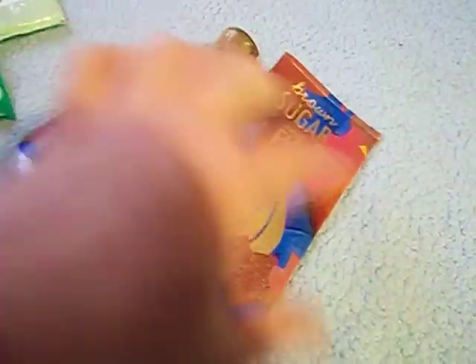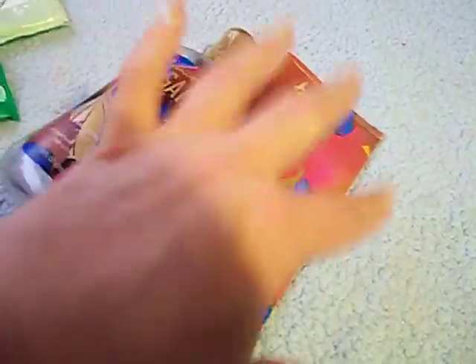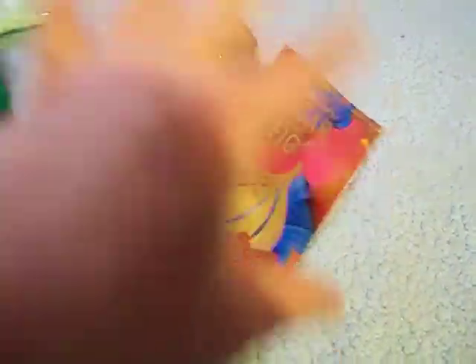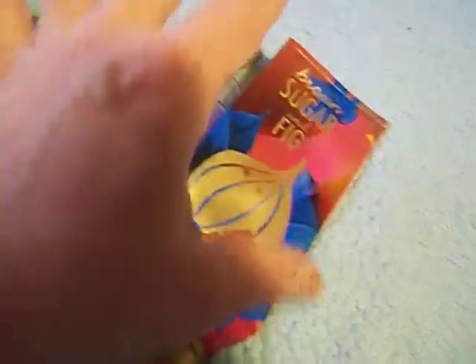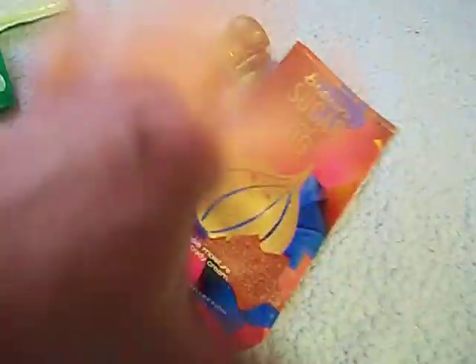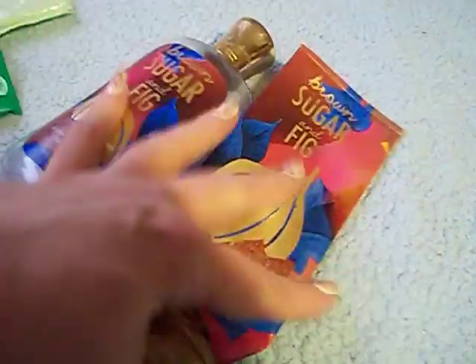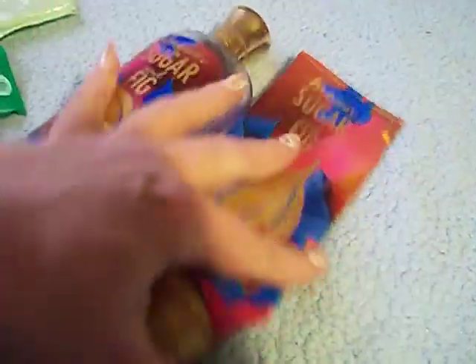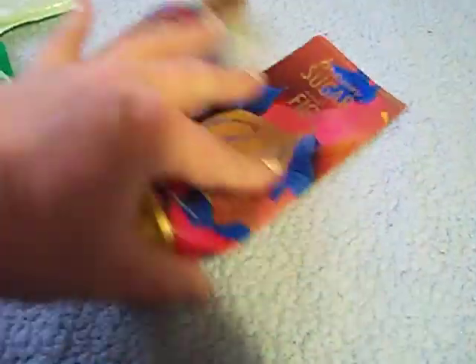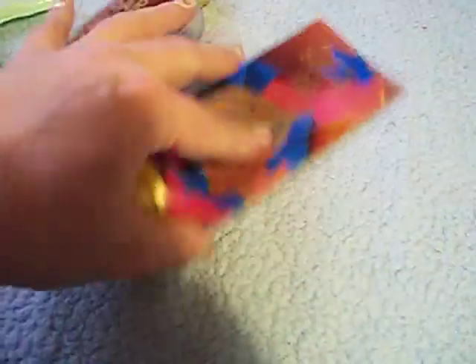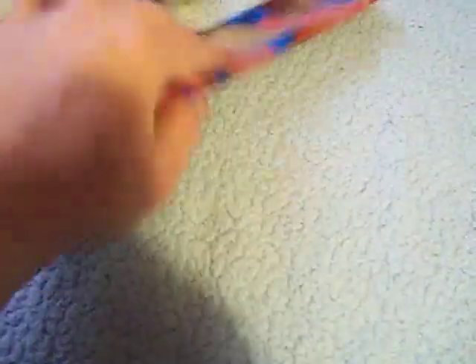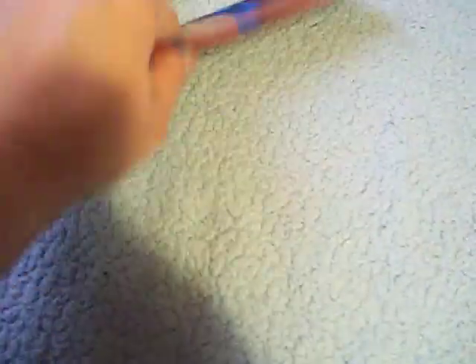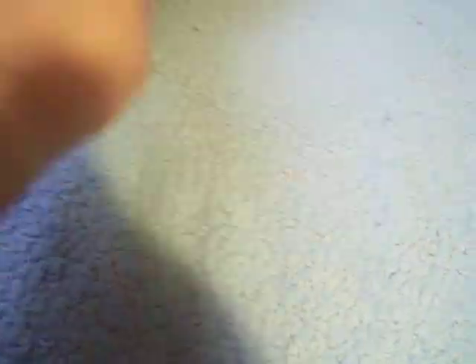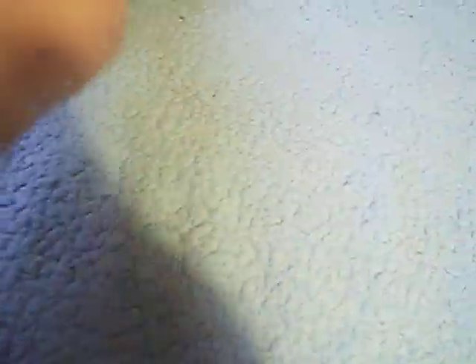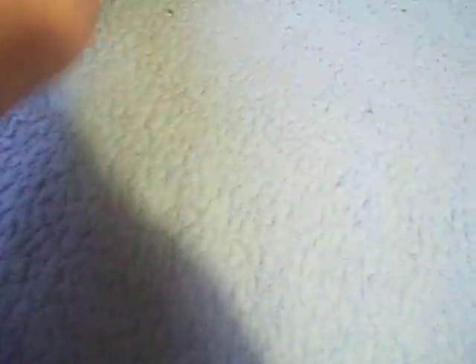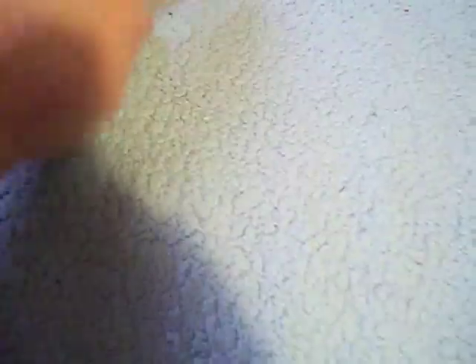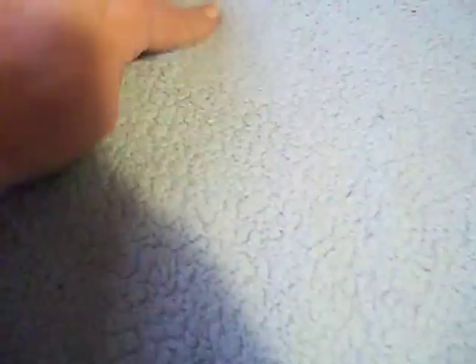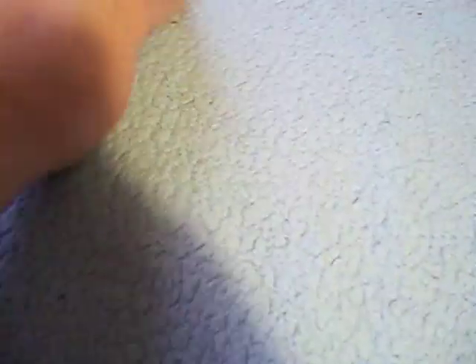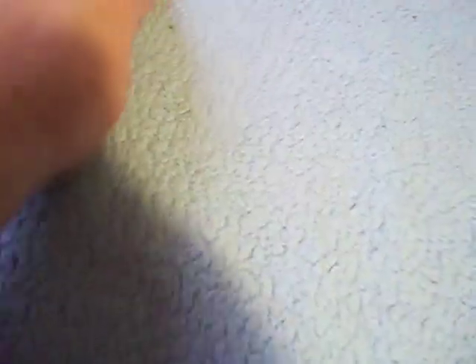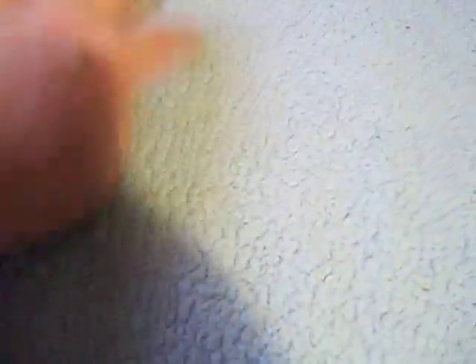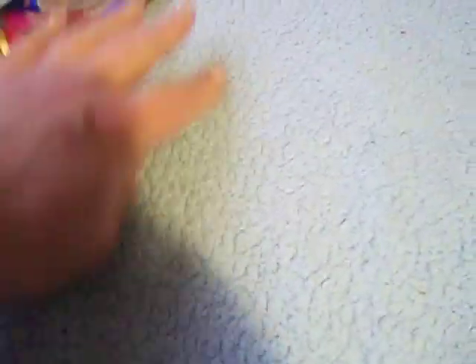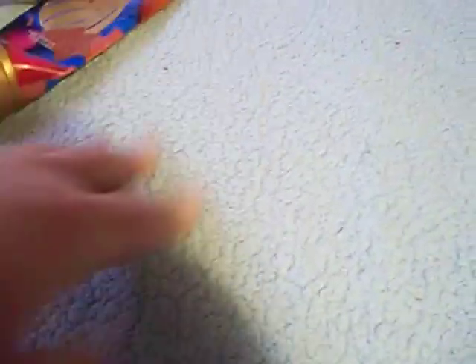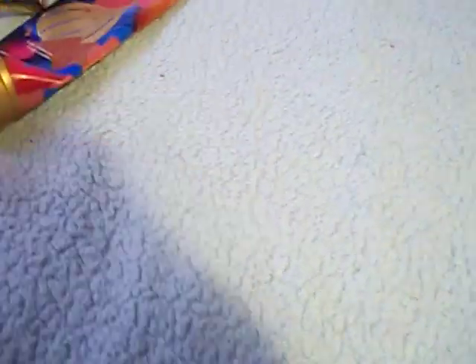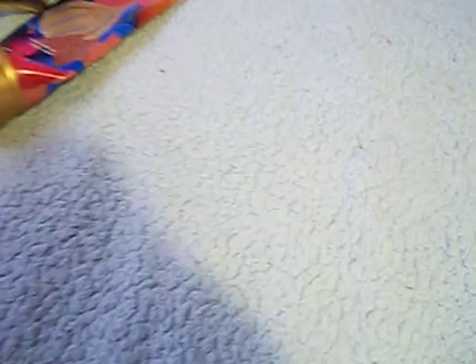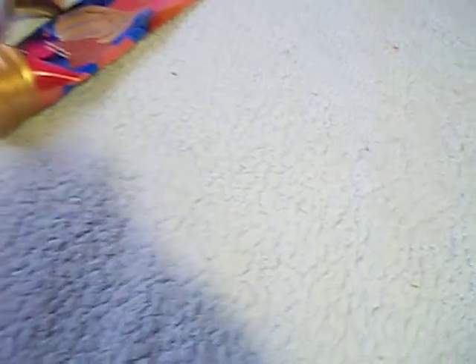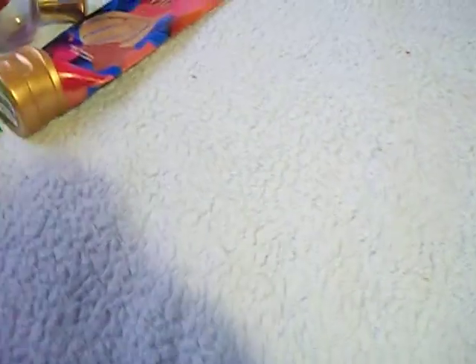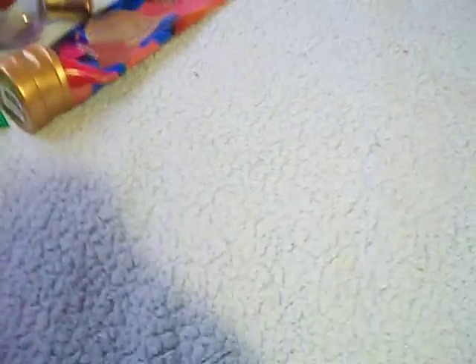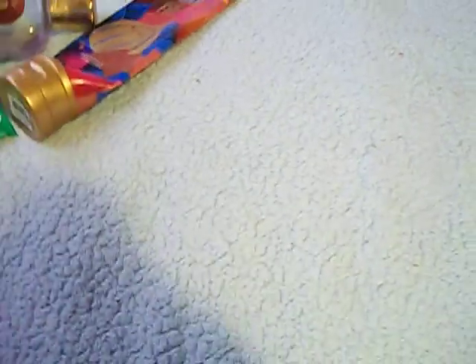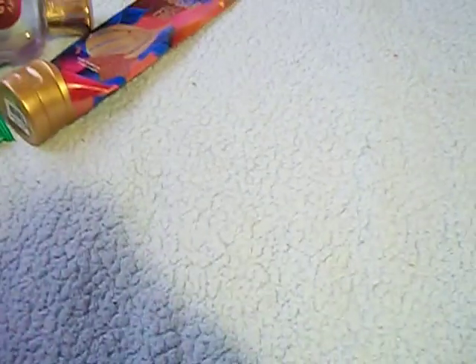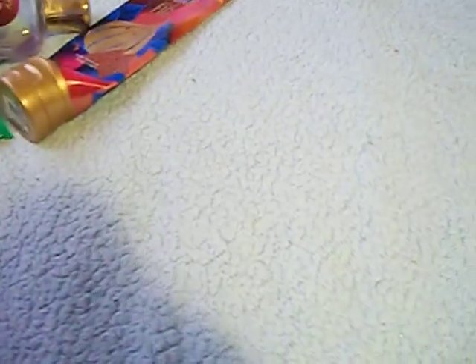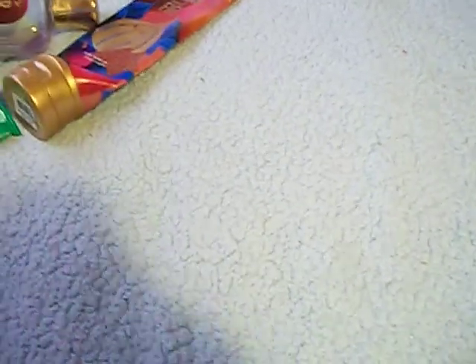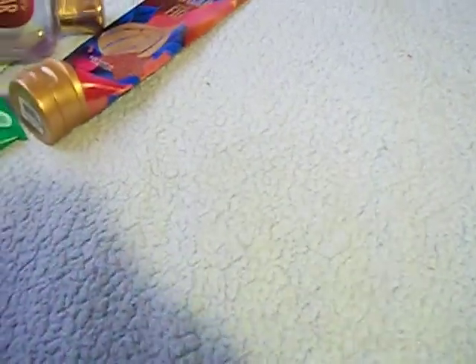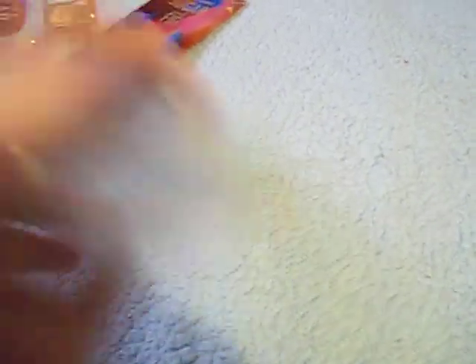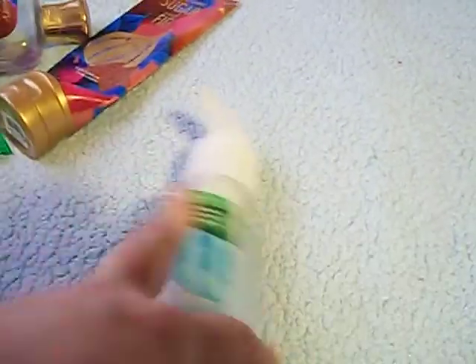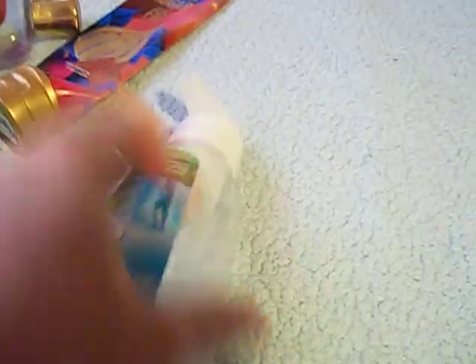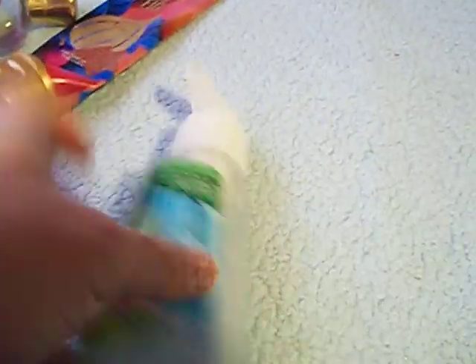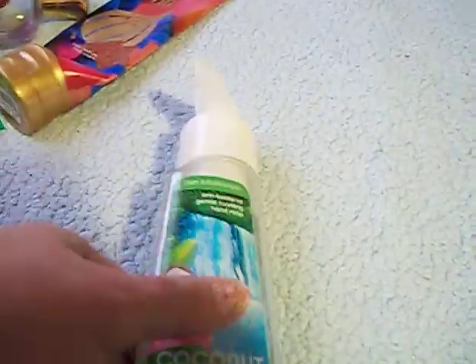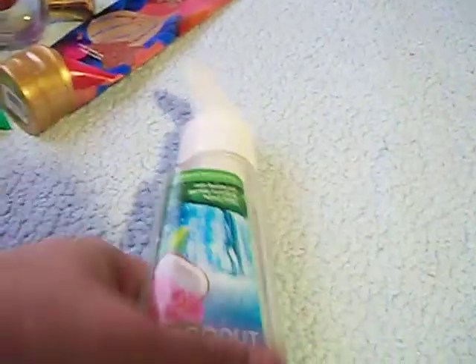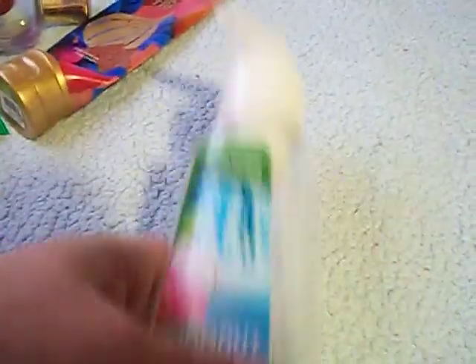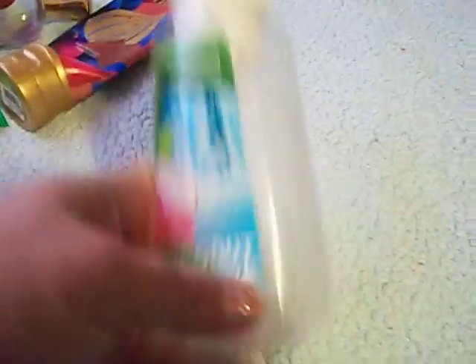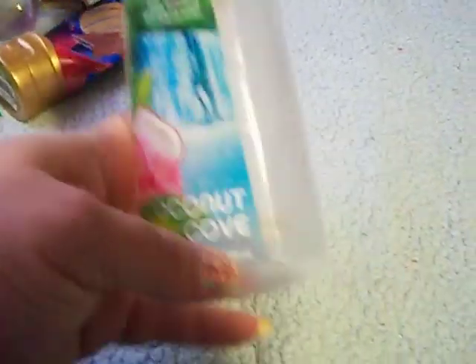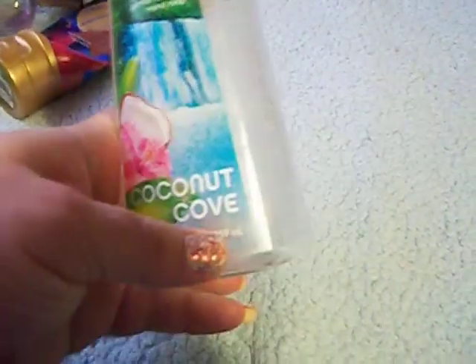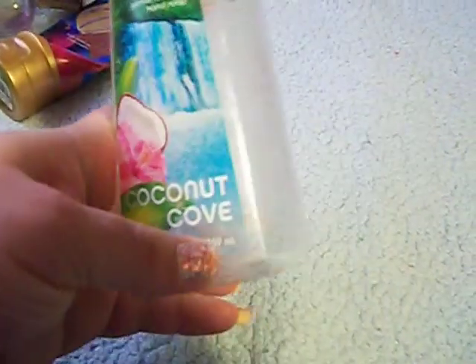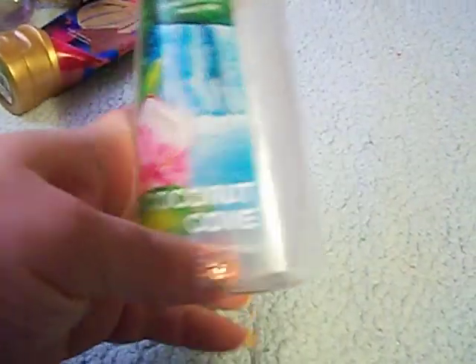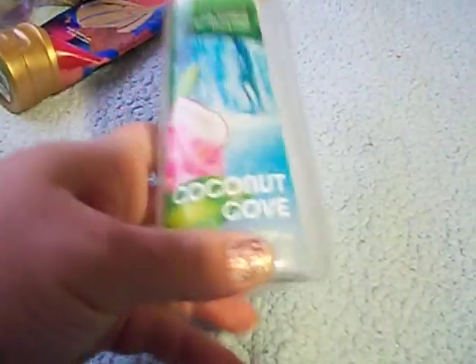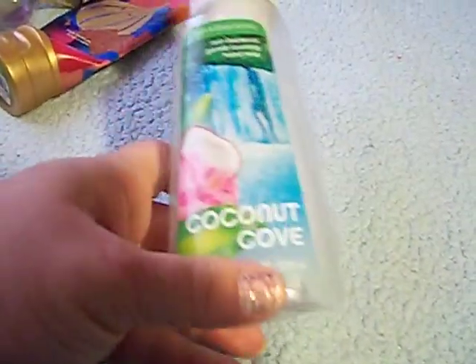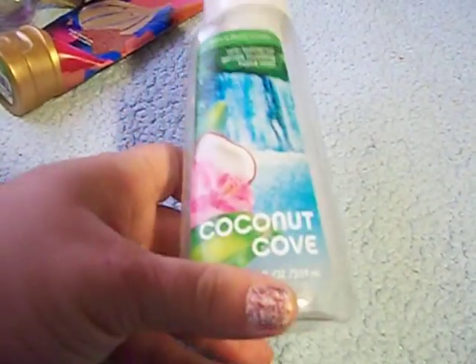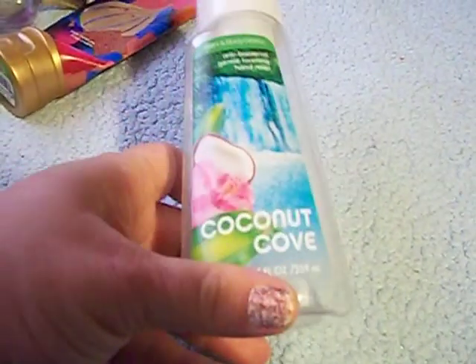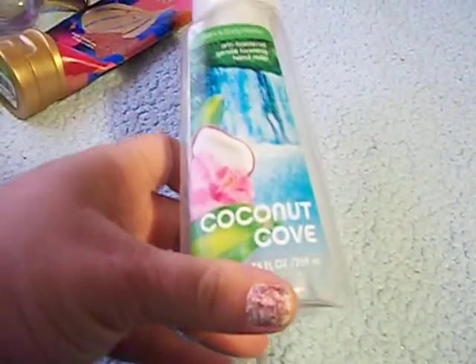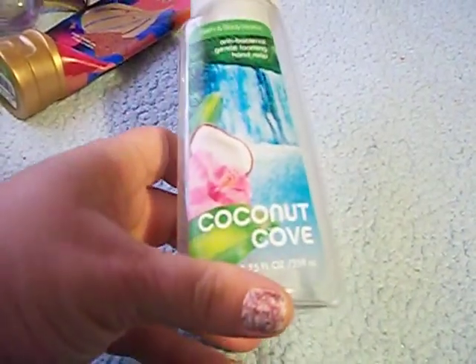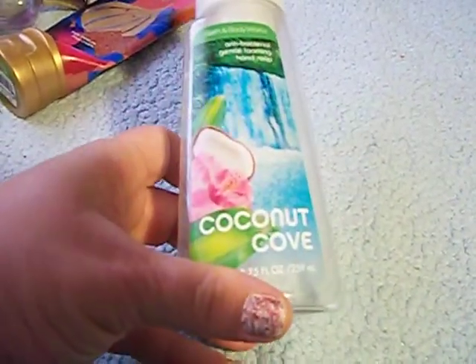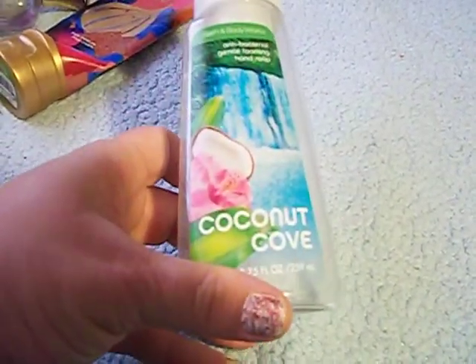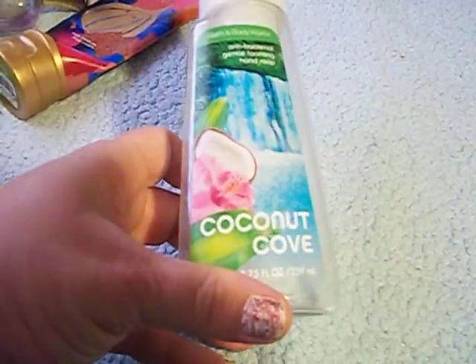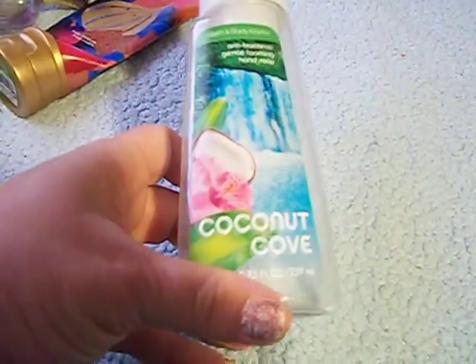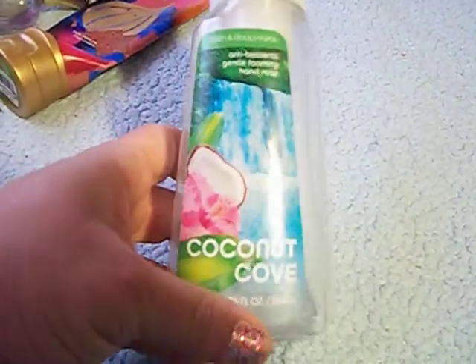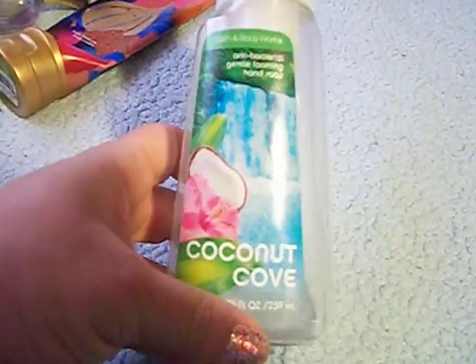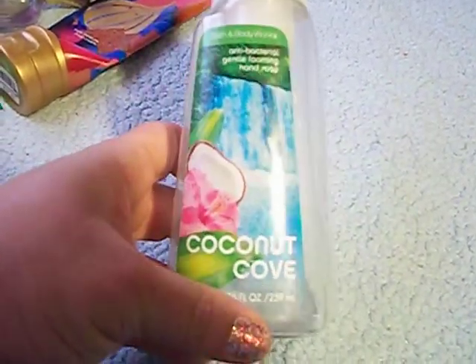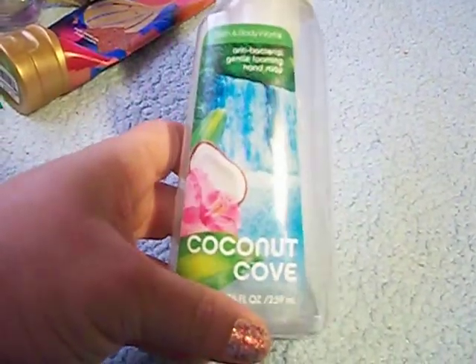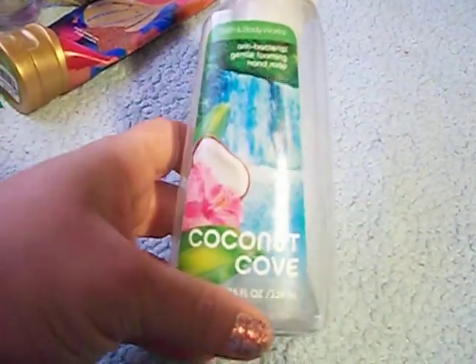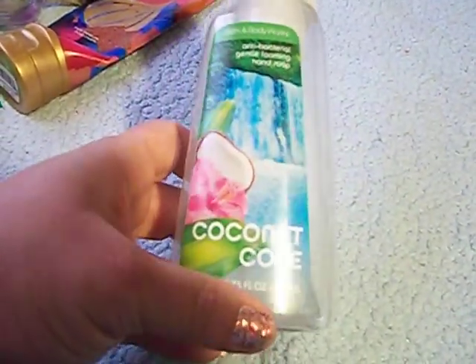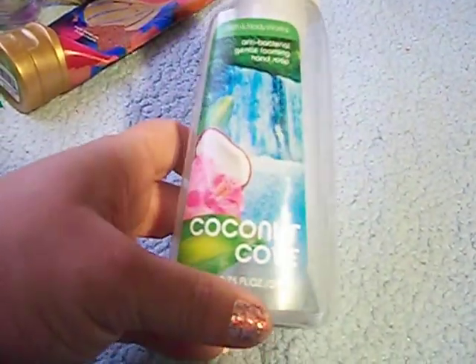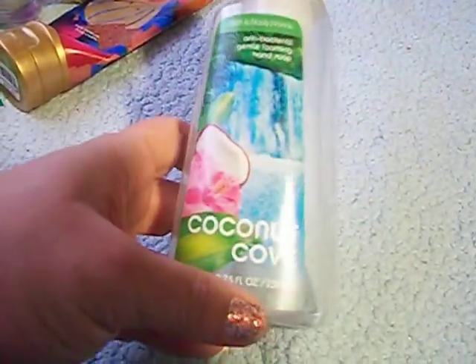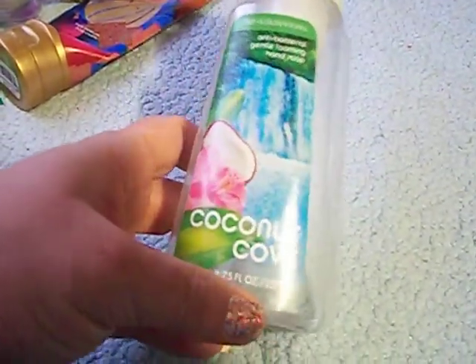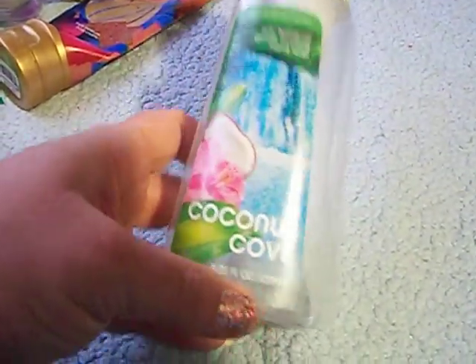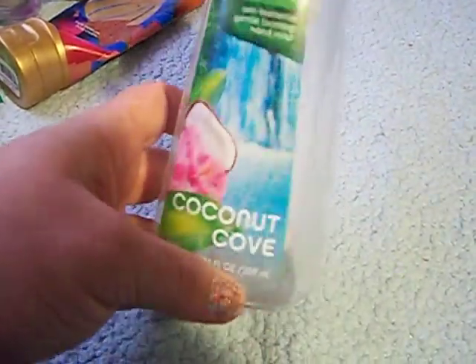Another hand soap — the Coconut Cove from Bath and Body Works.